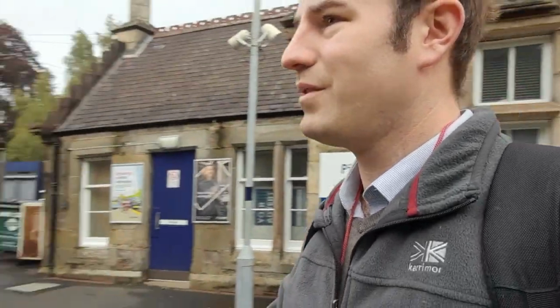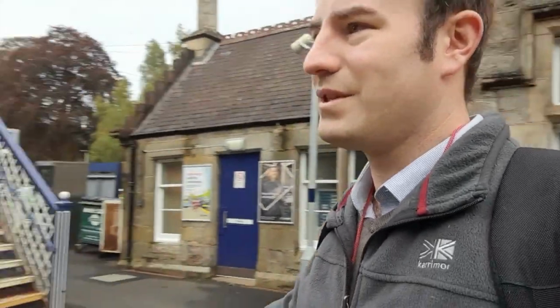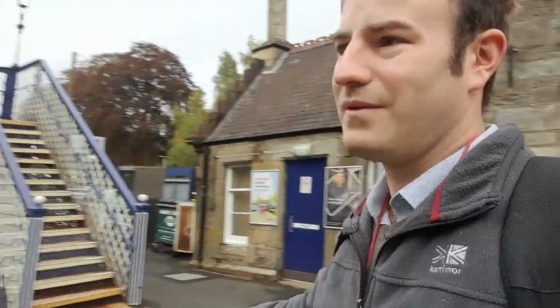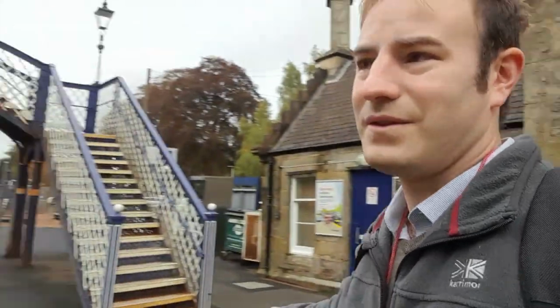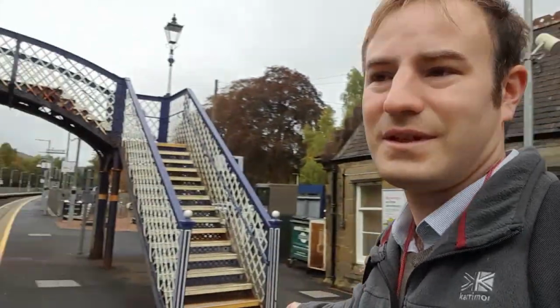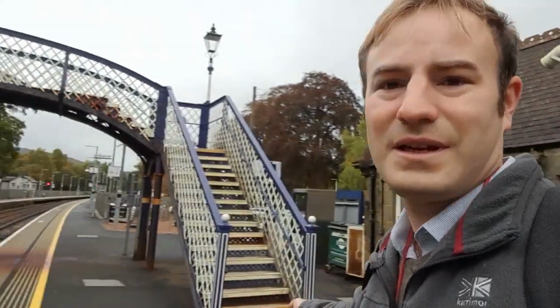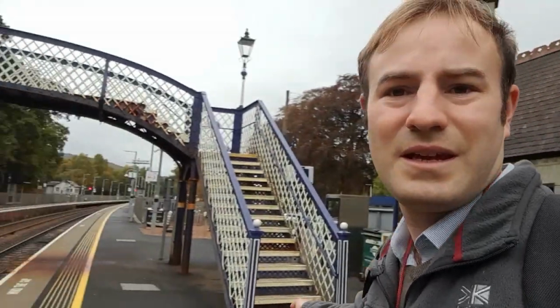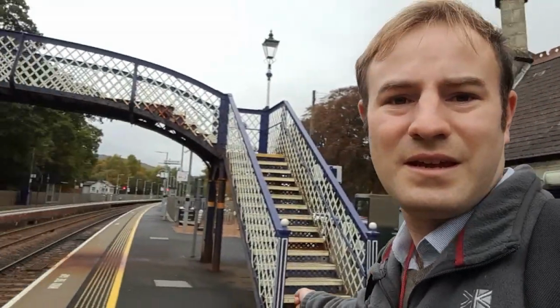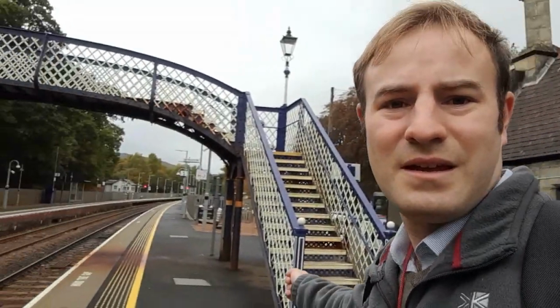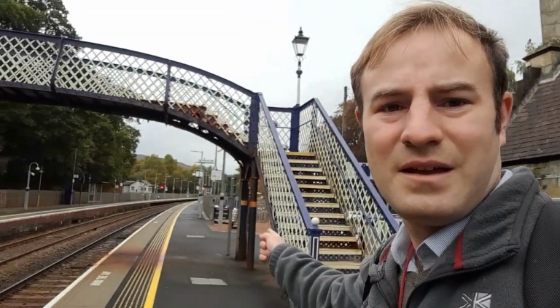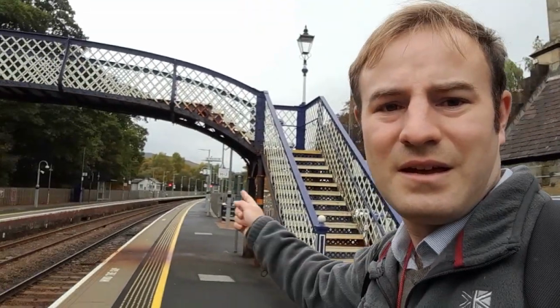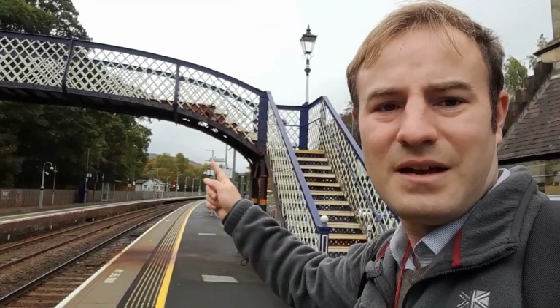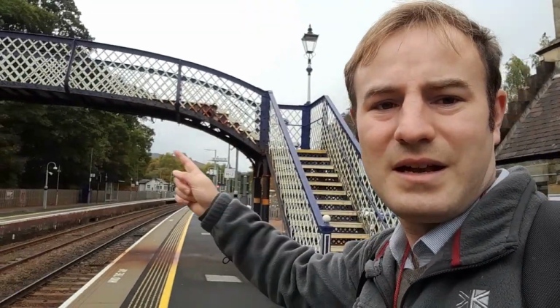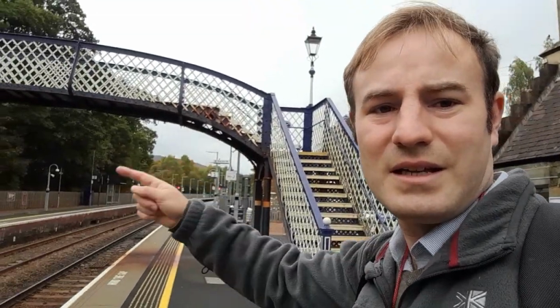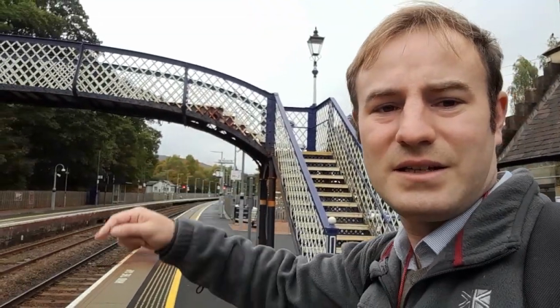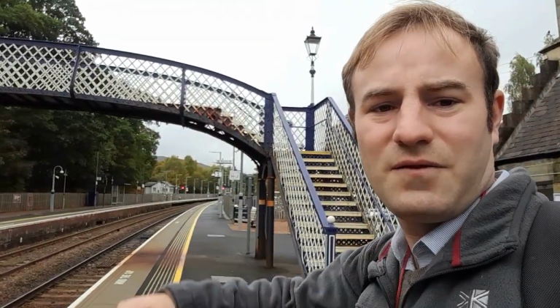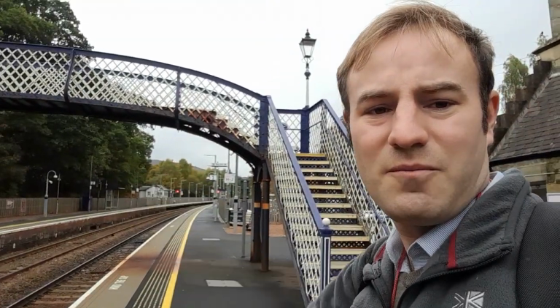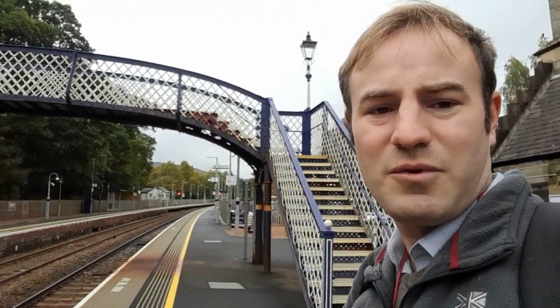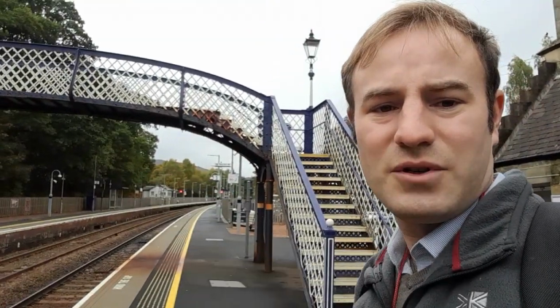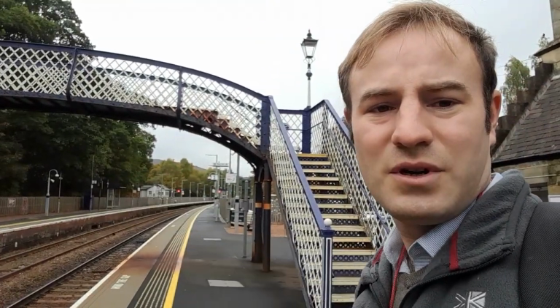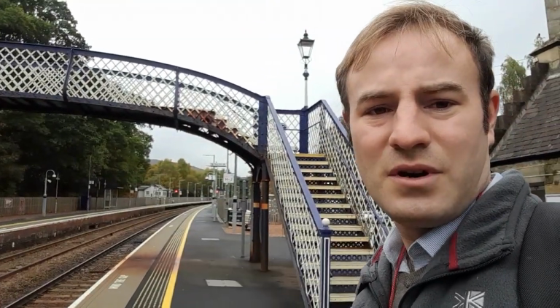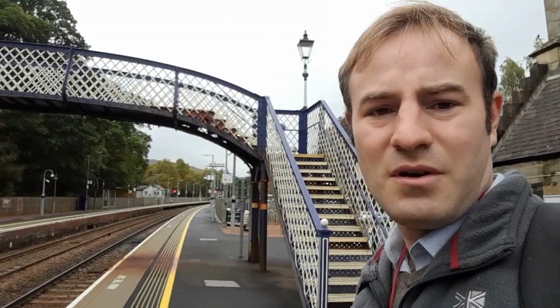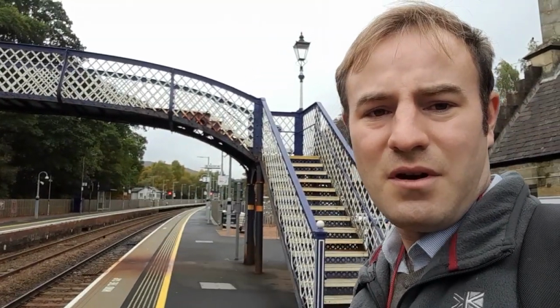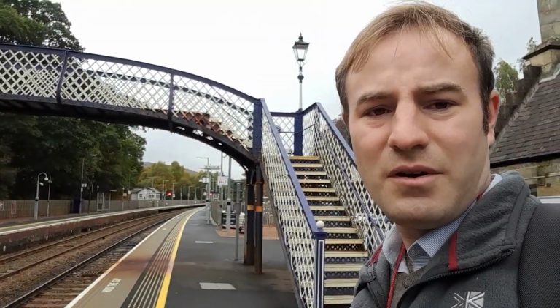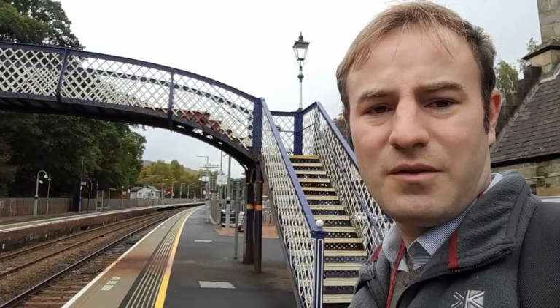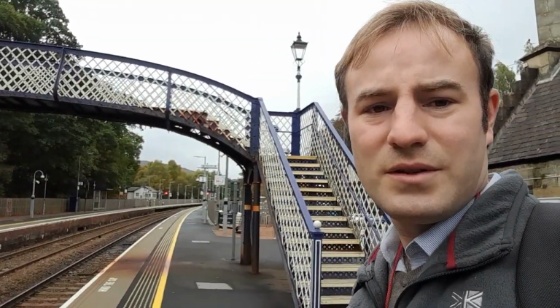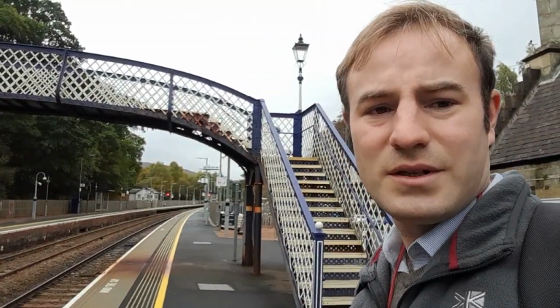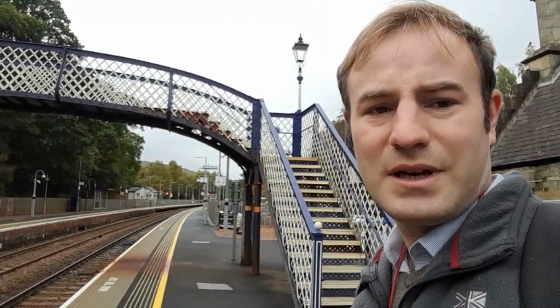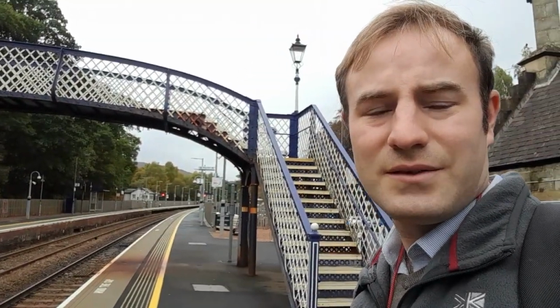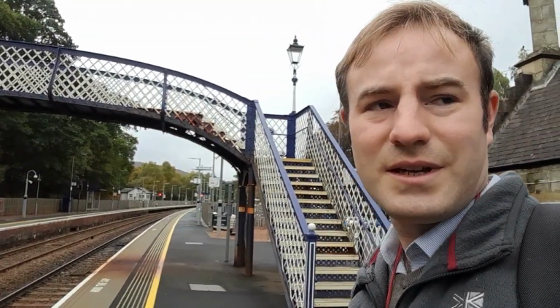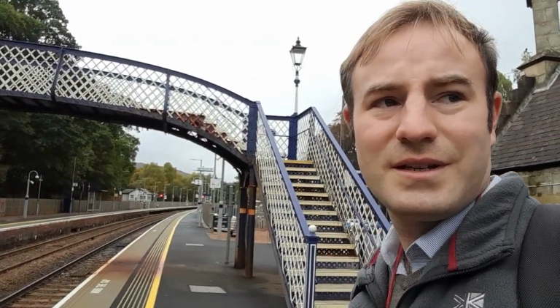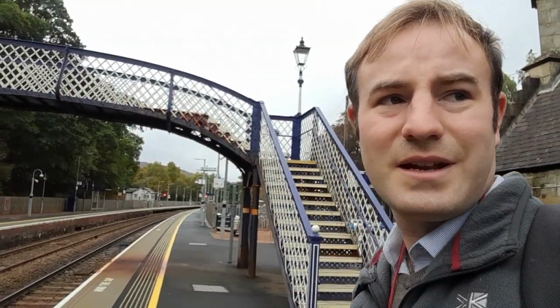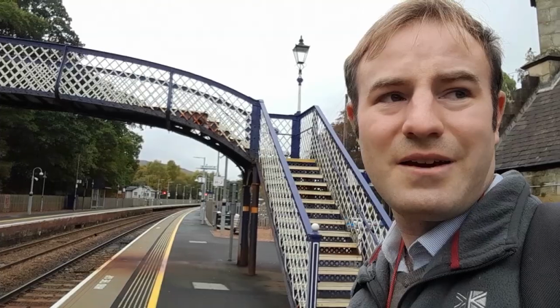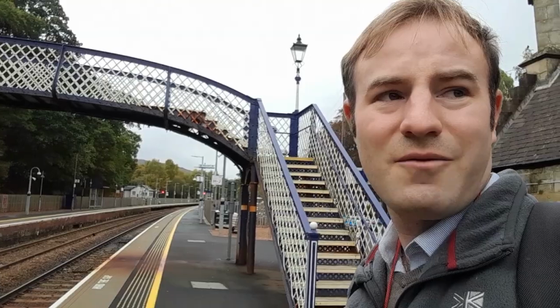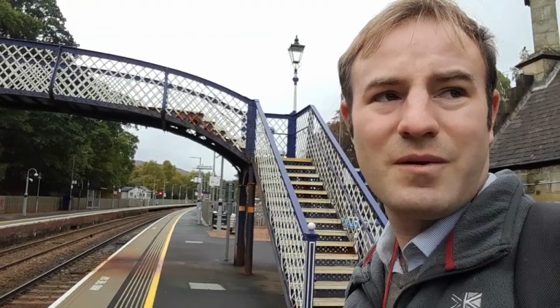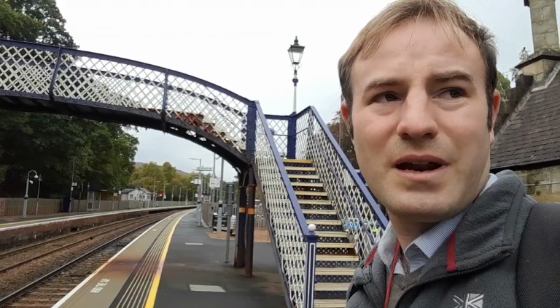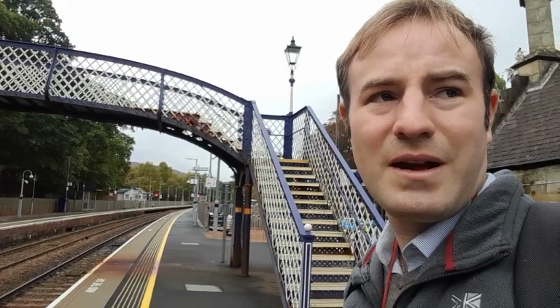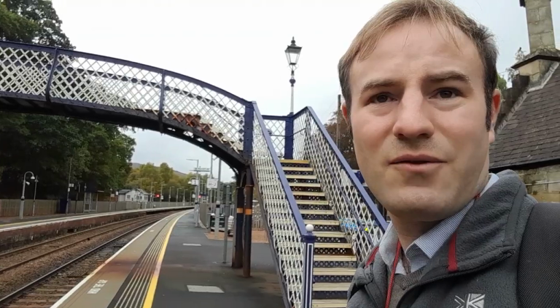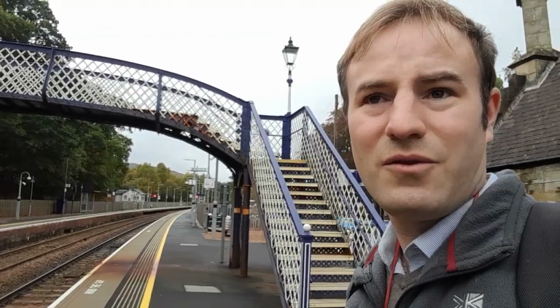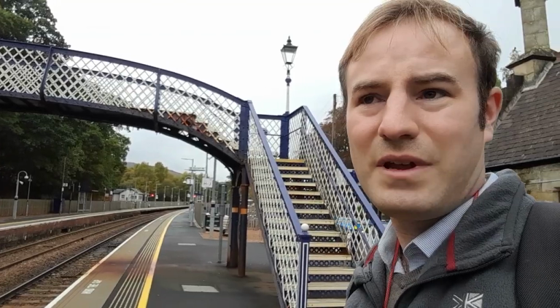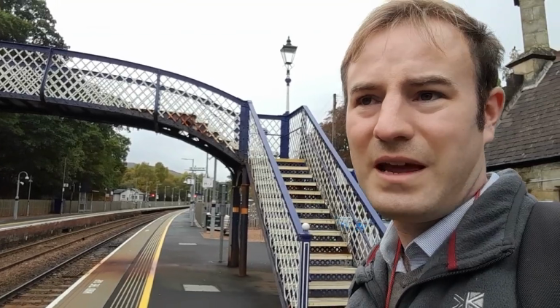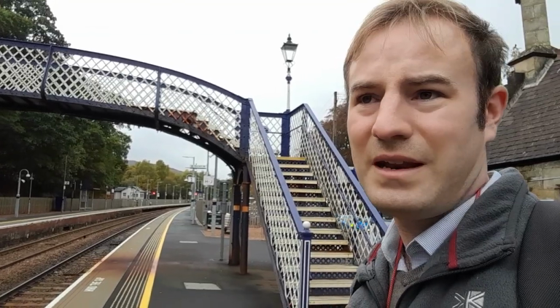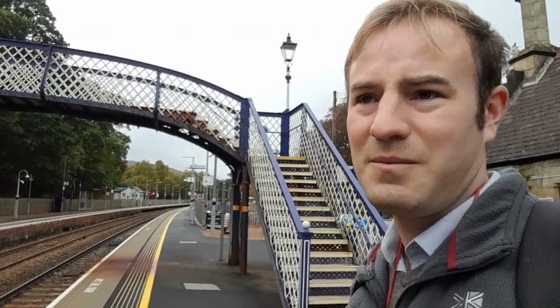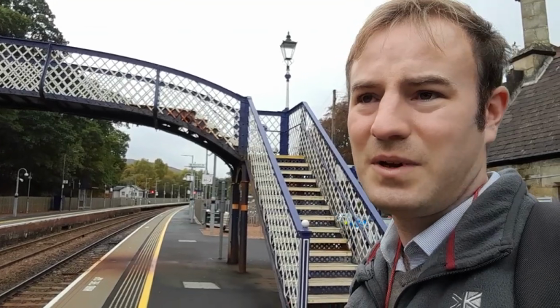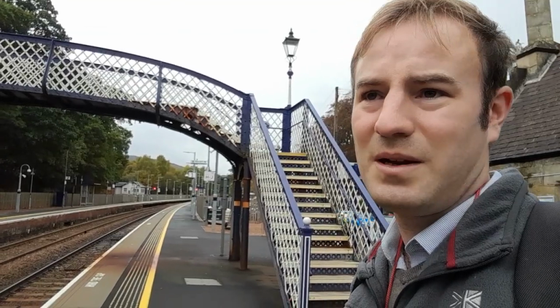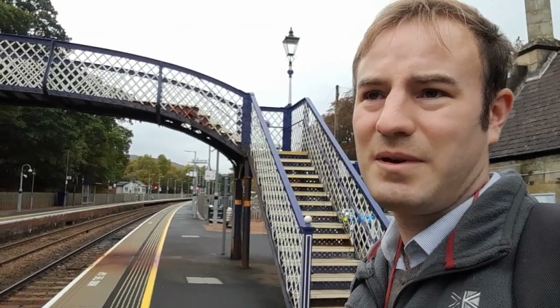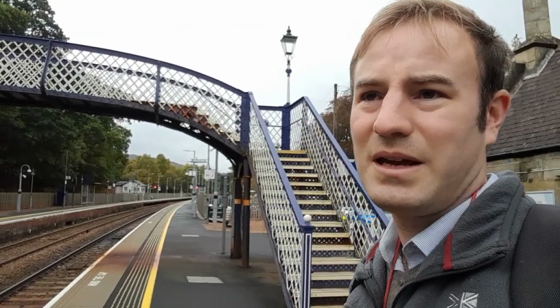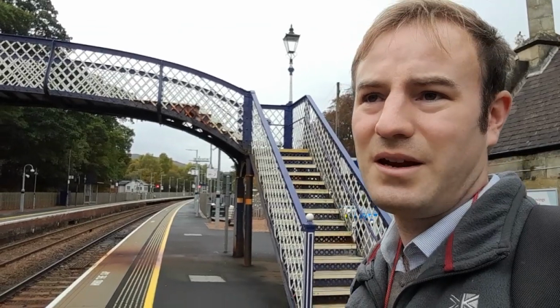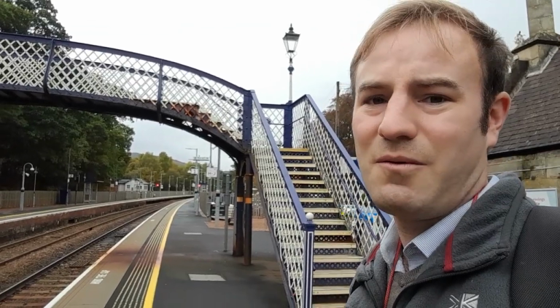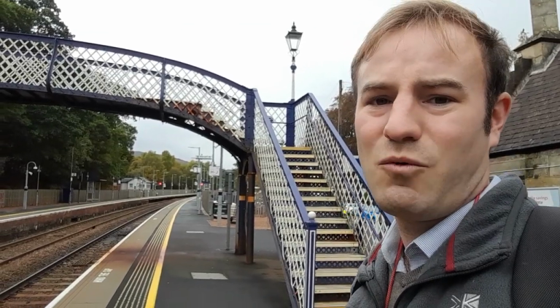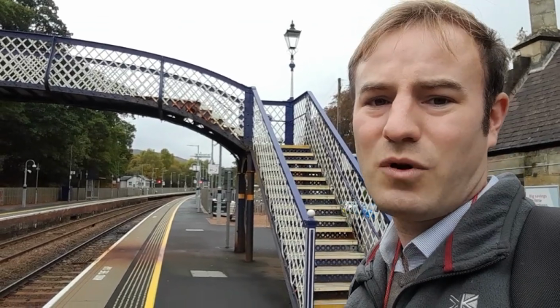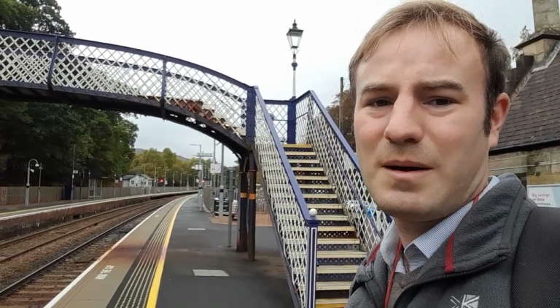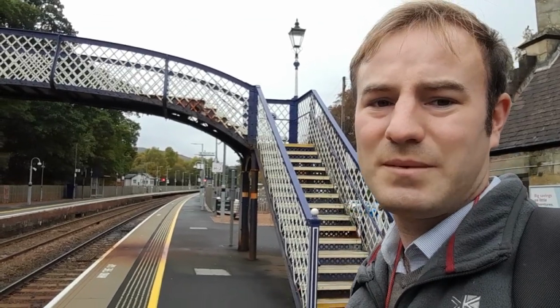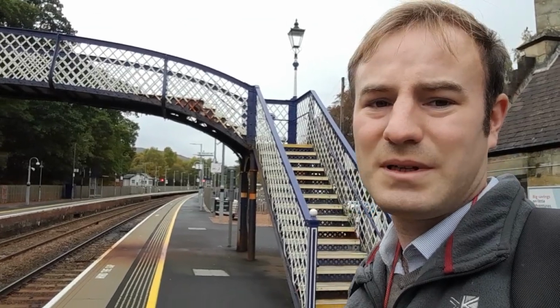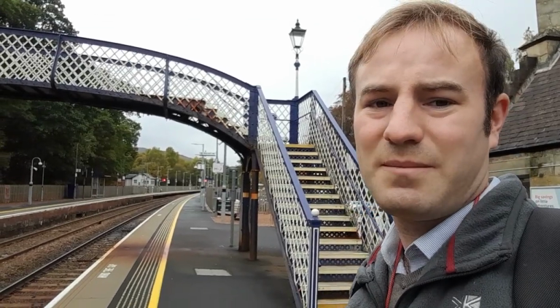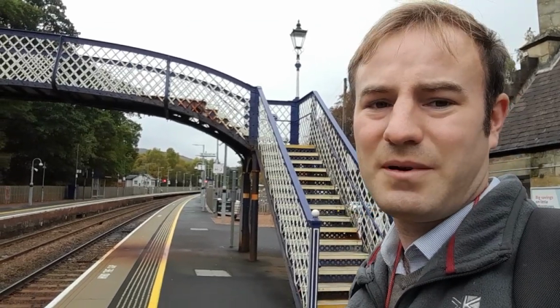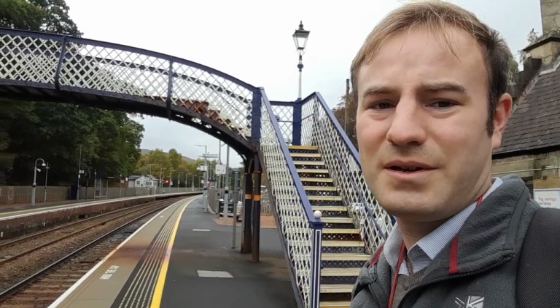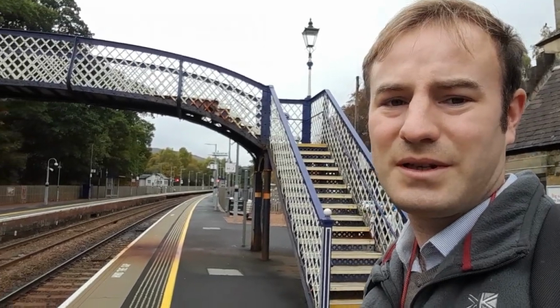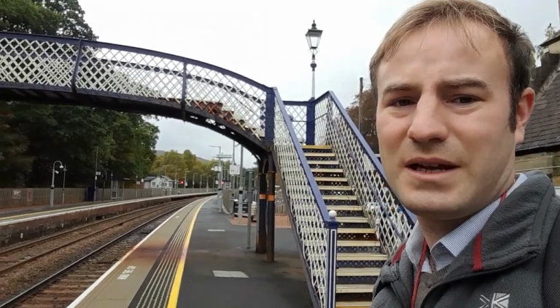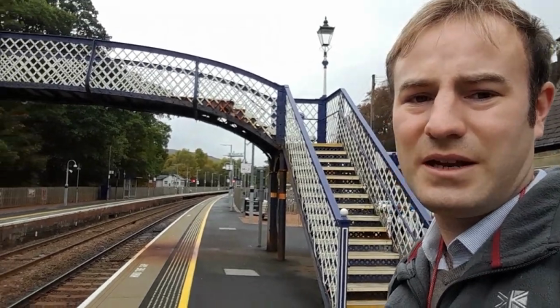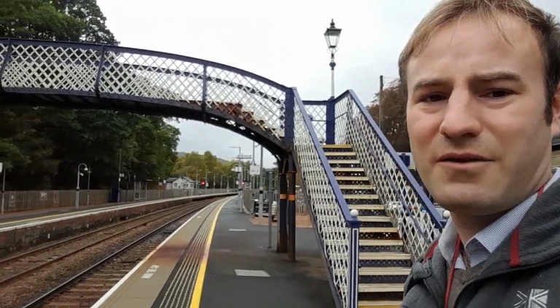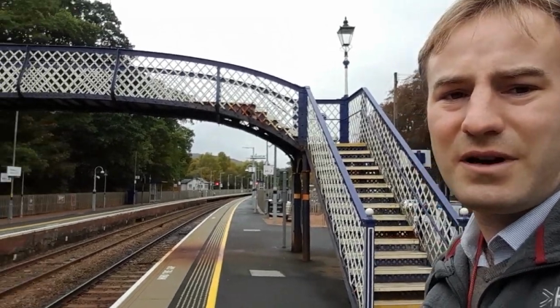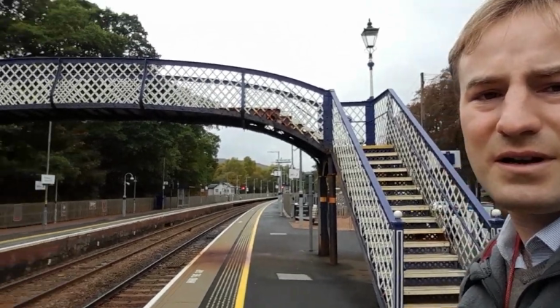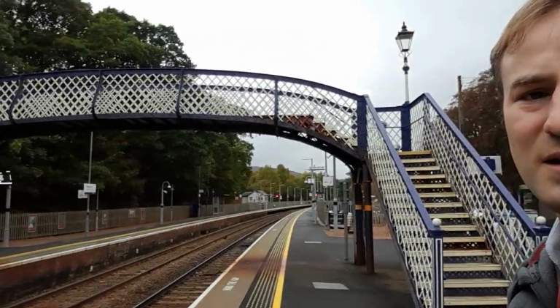I always love to see a lattice footbridge. I'm going to the town centre now — I'm going to have a look there and then we're going to begin our walk up to the Pass of Killiecrankie.